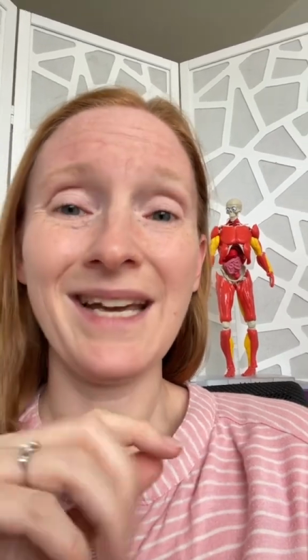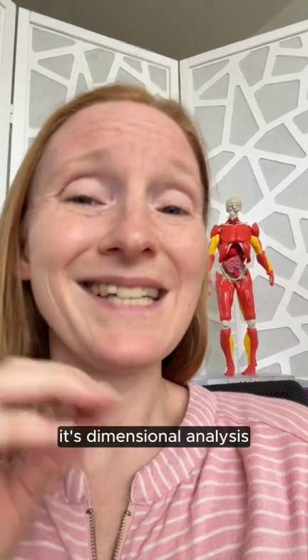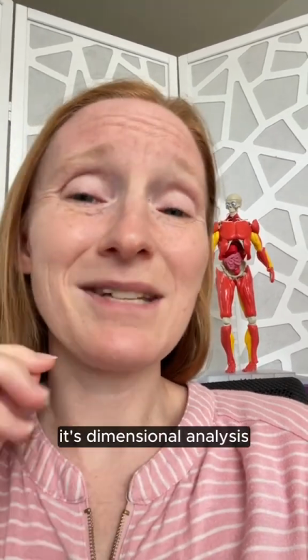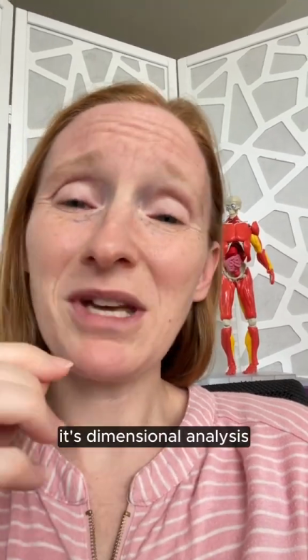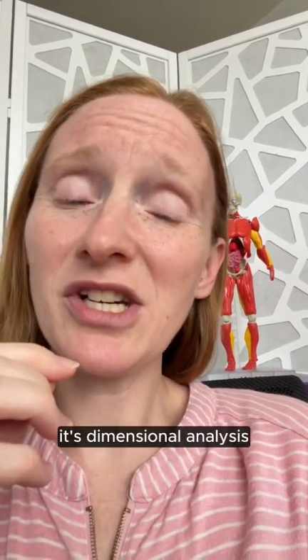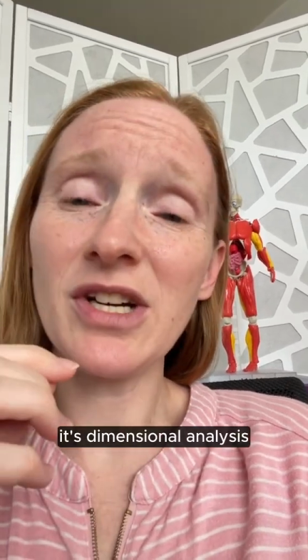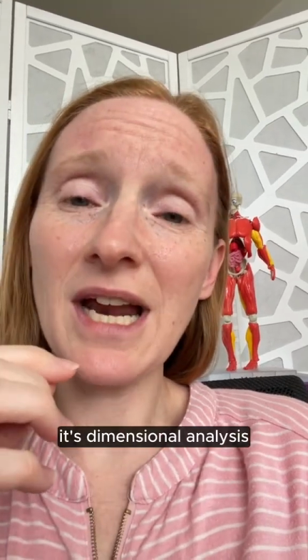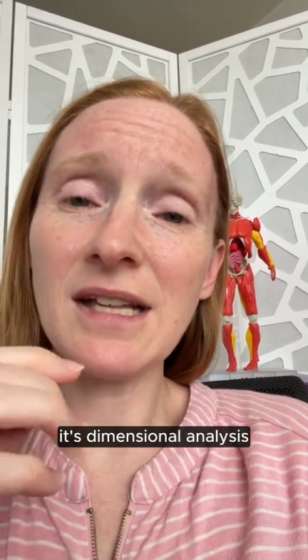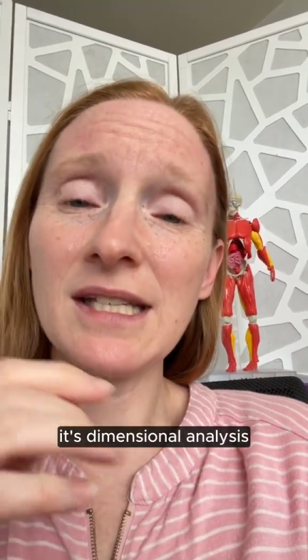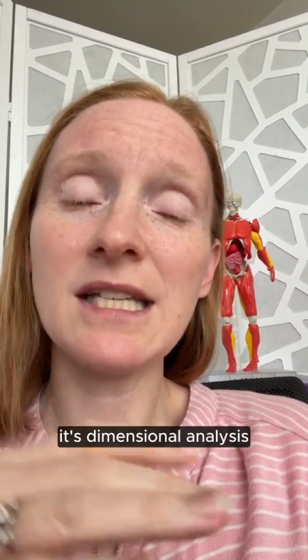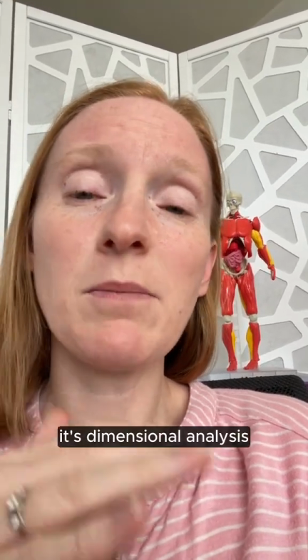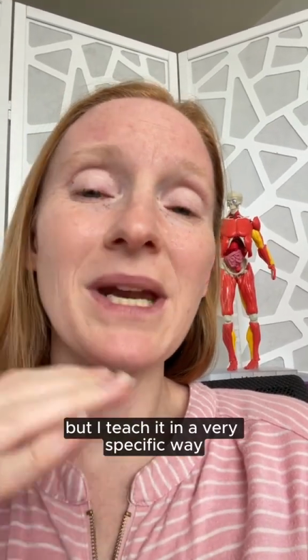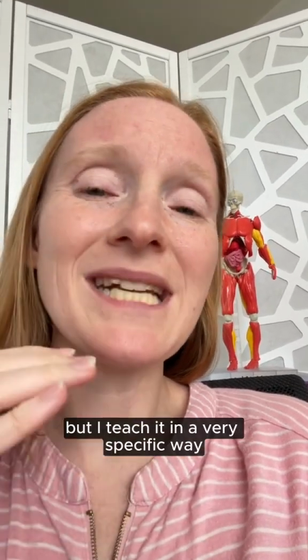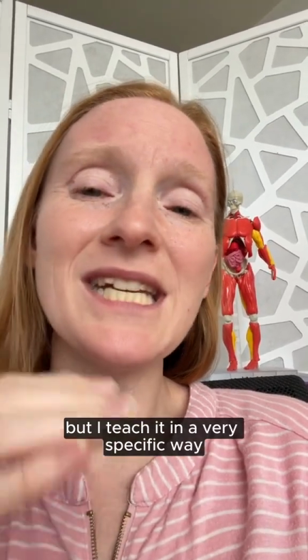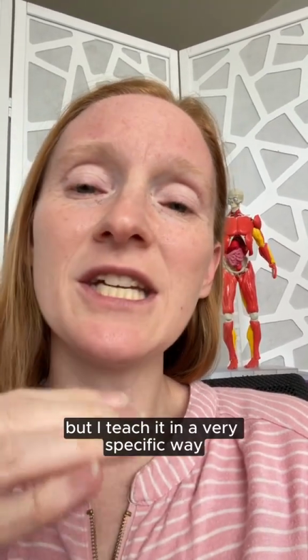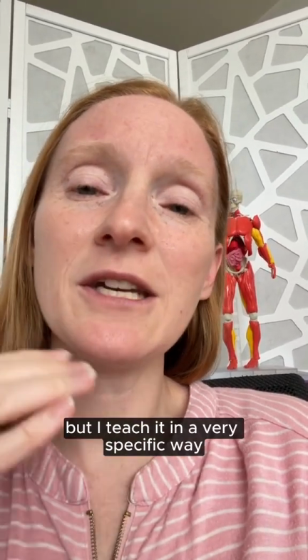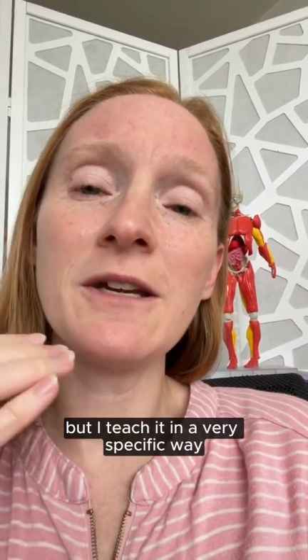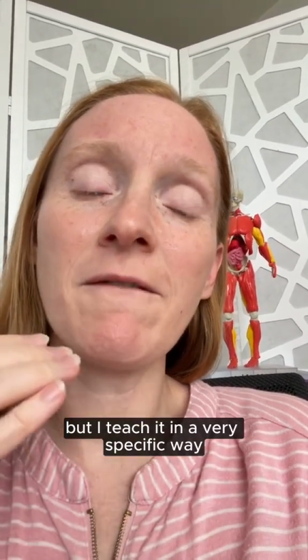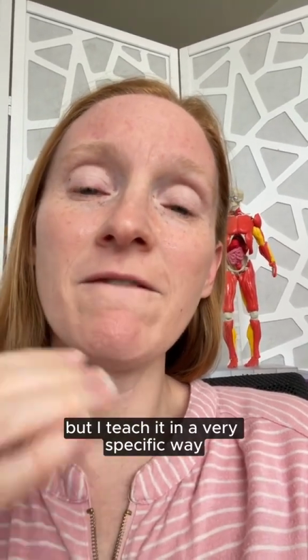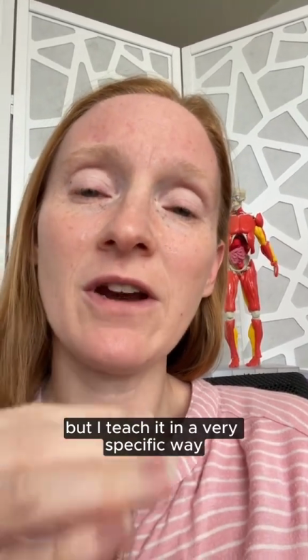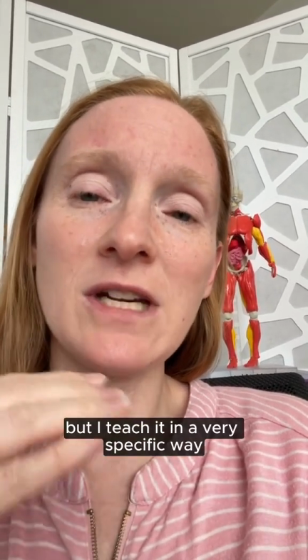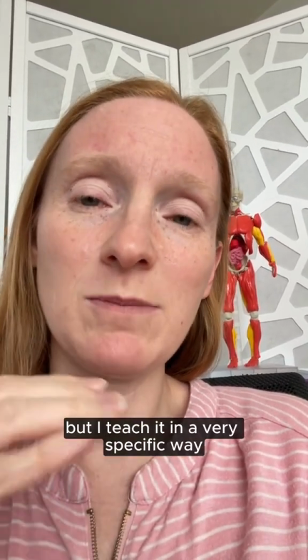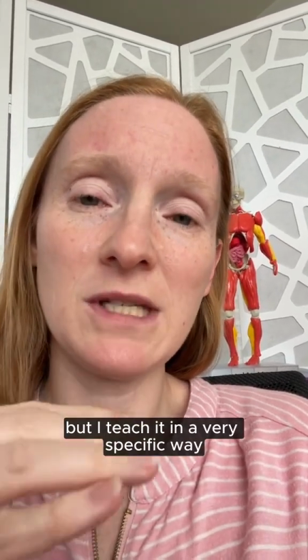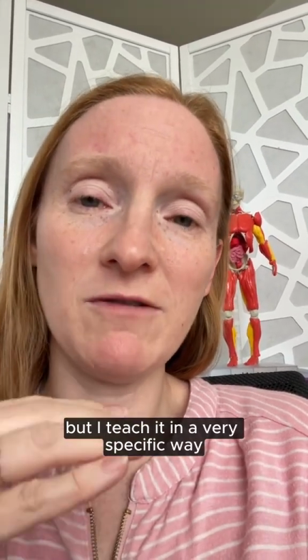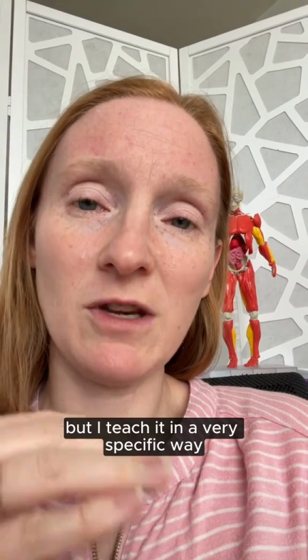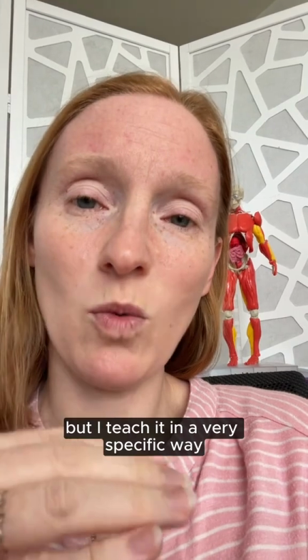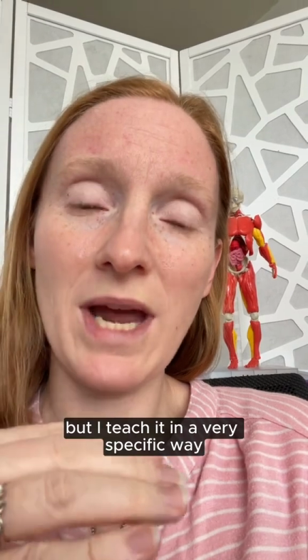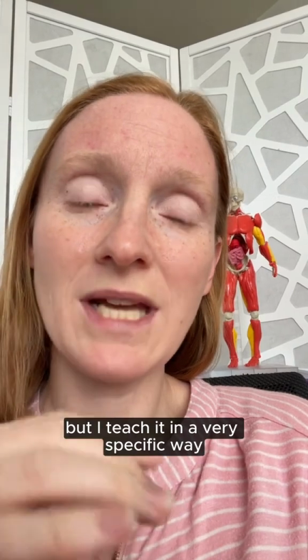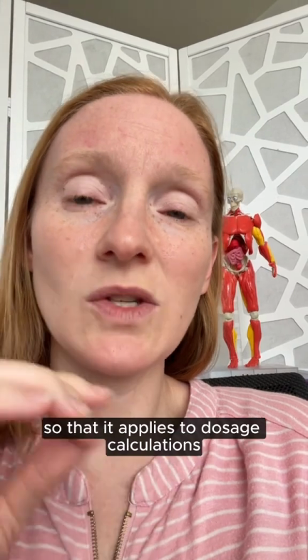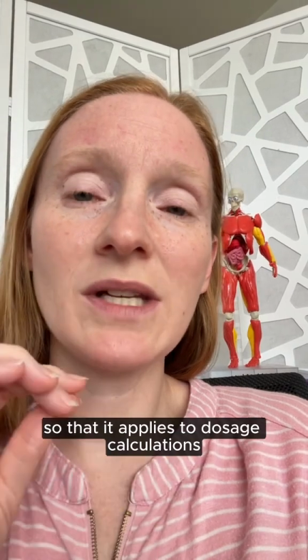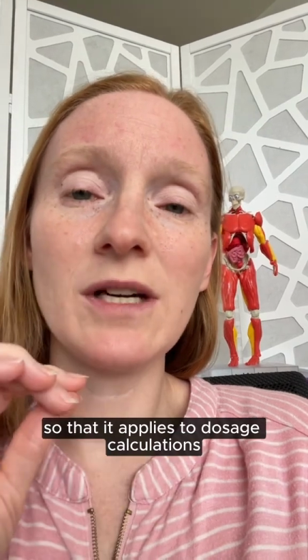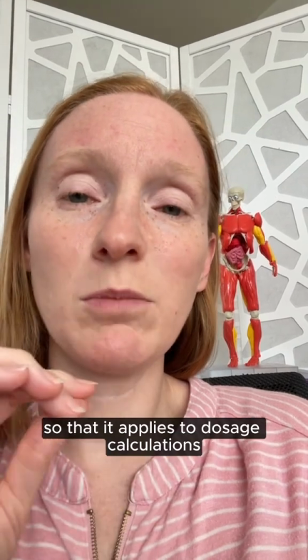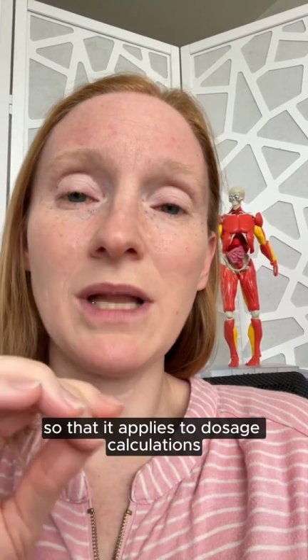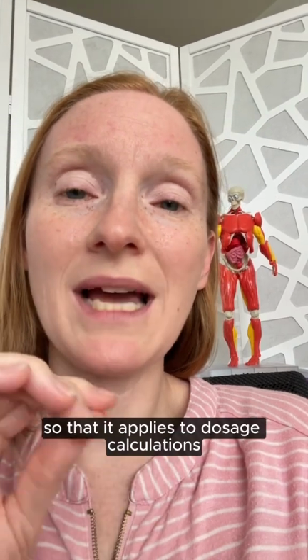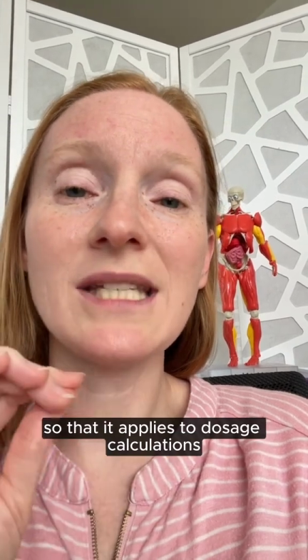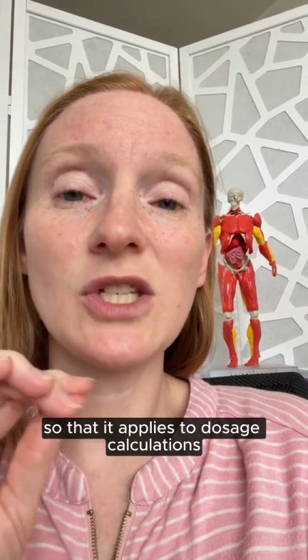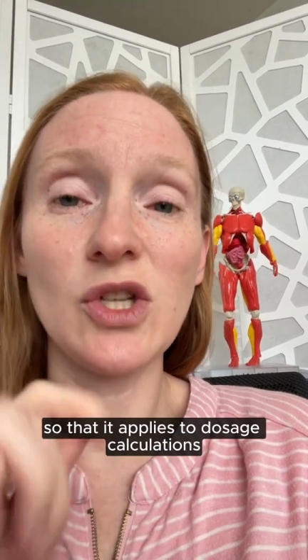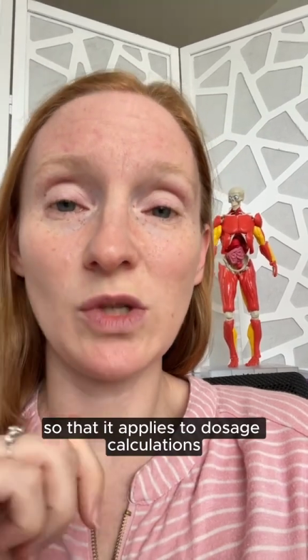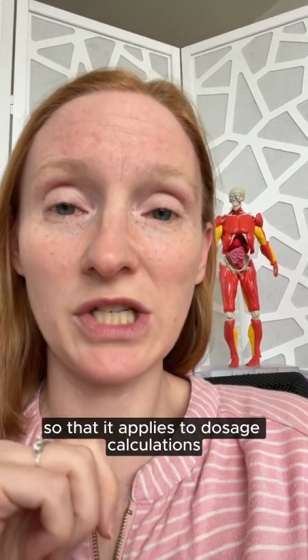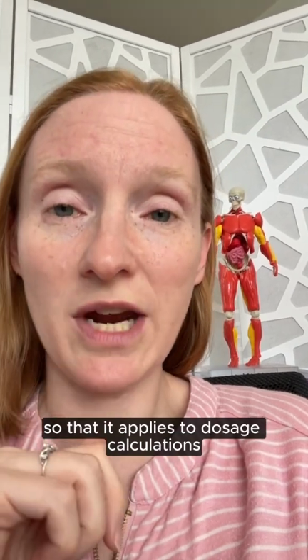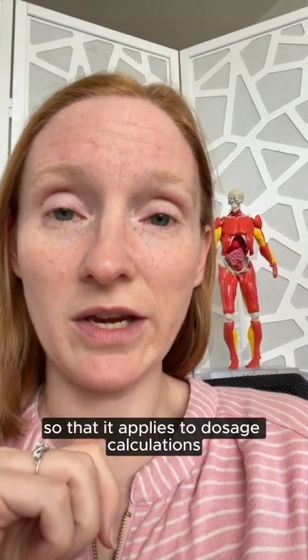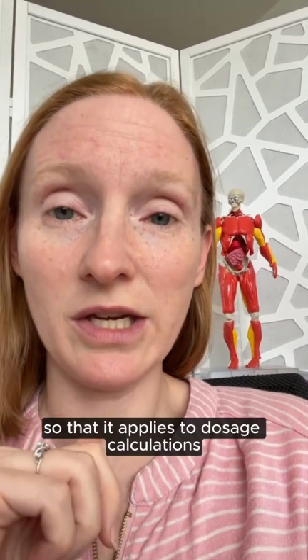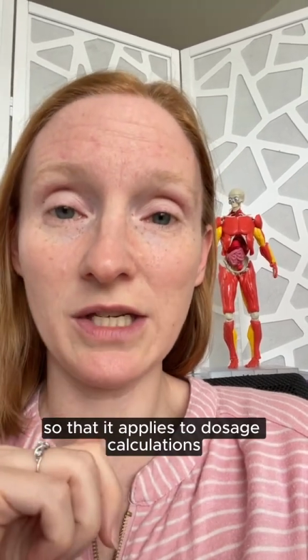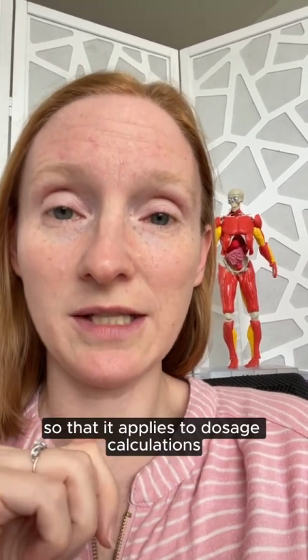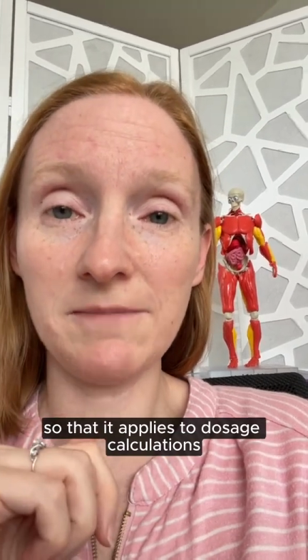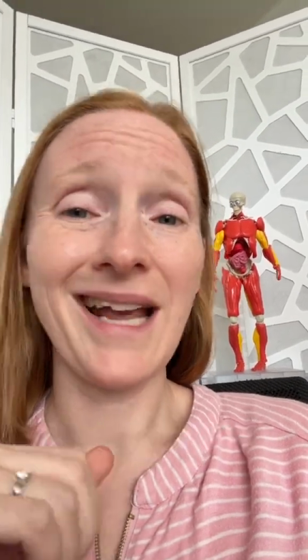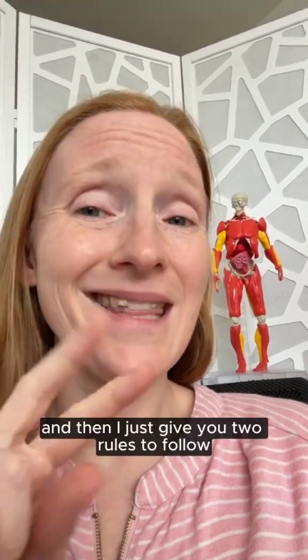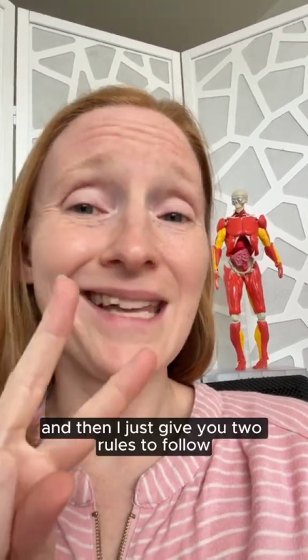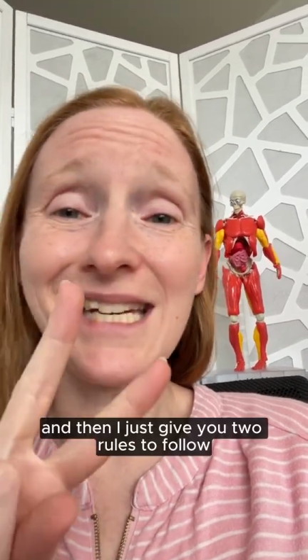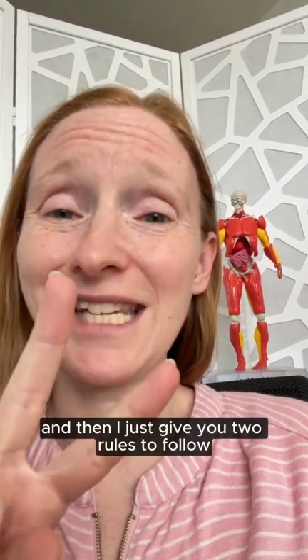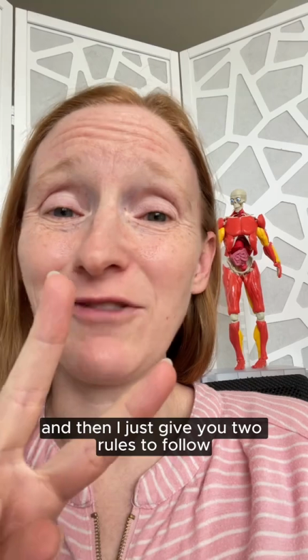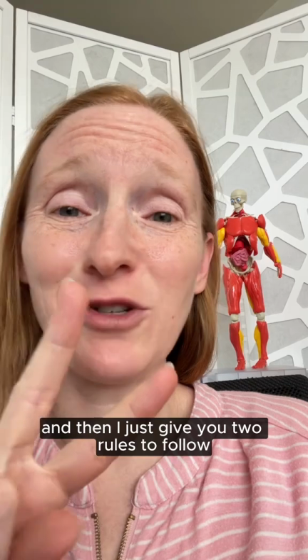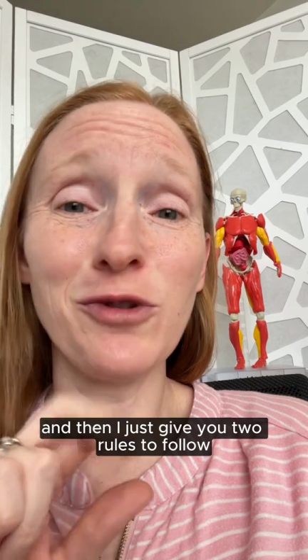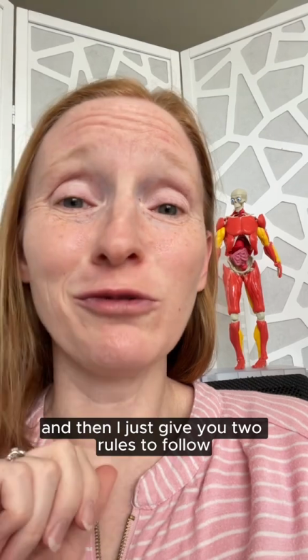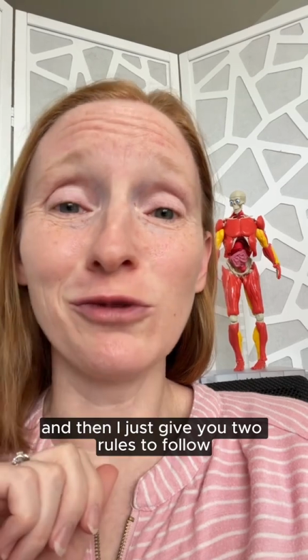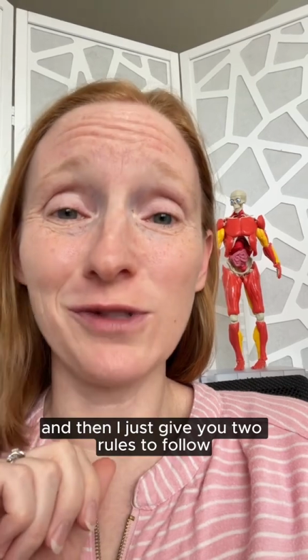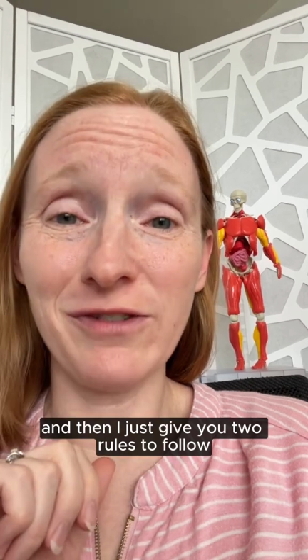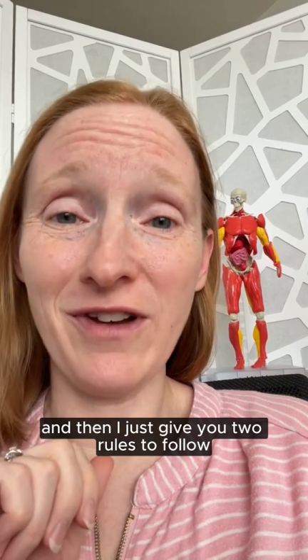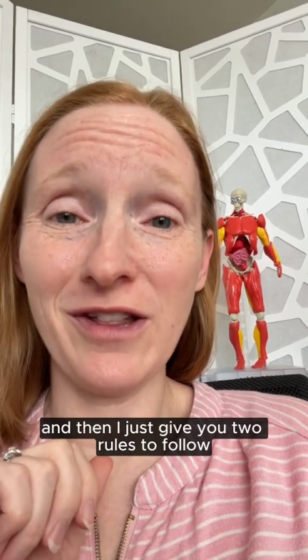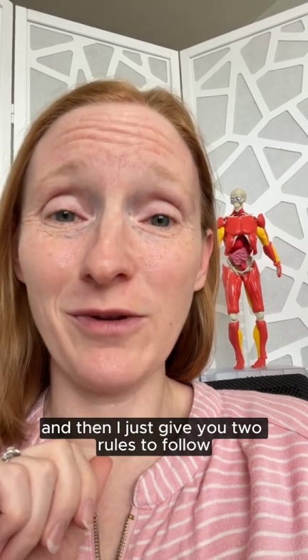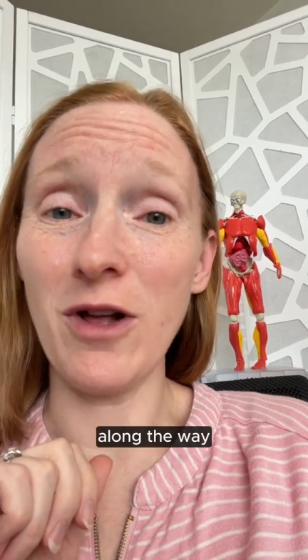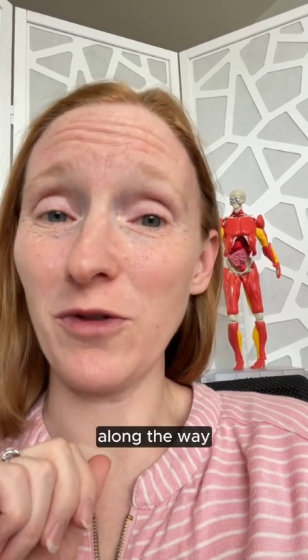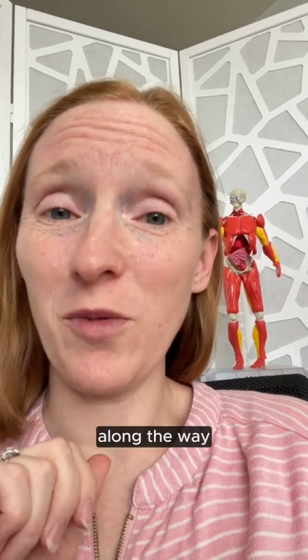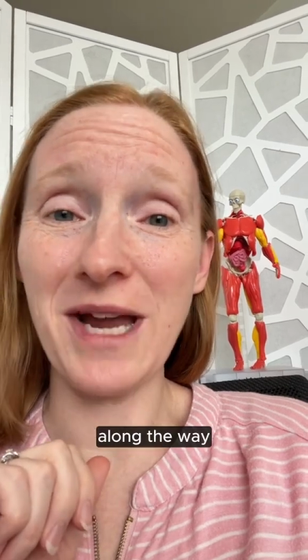It's dimensional analysis, but I teach it in a very specific way so that it applies to dosage calculations. And then I just give you two rules to follow along the way.